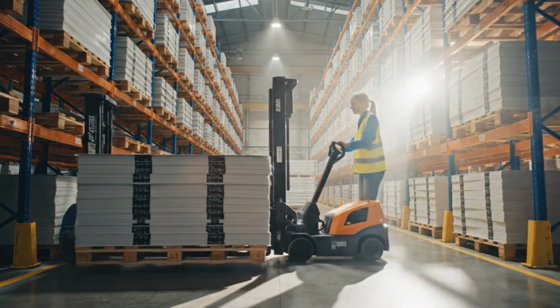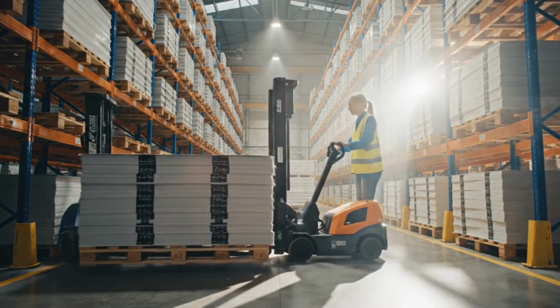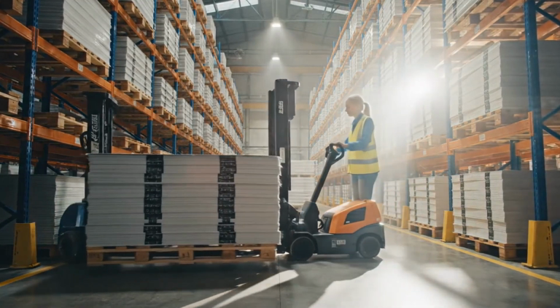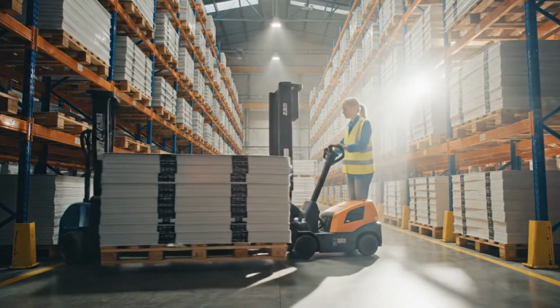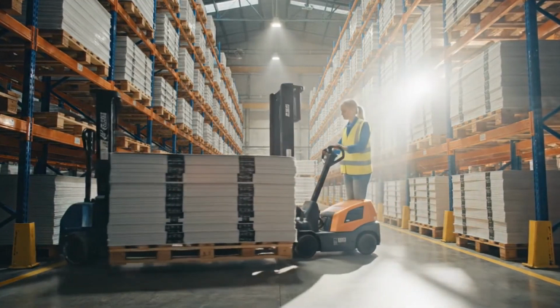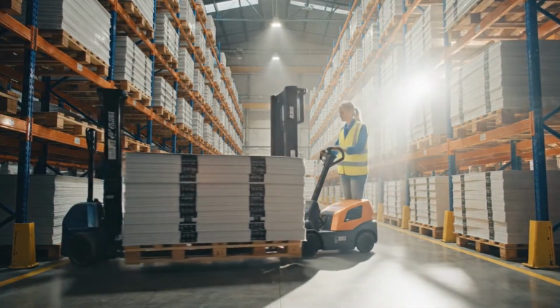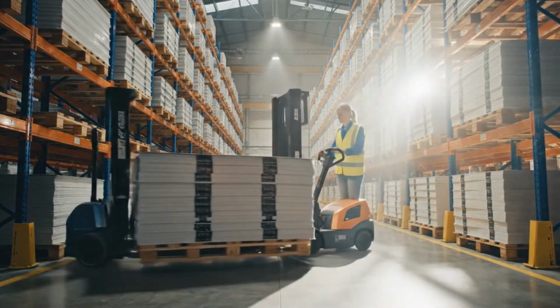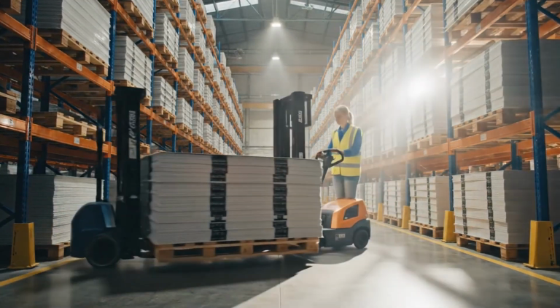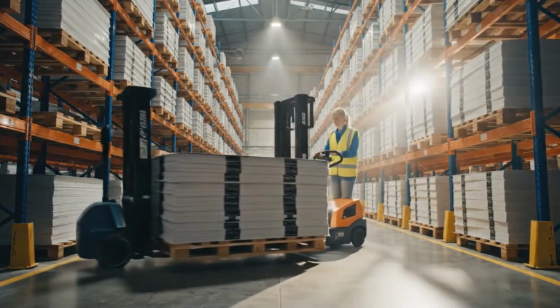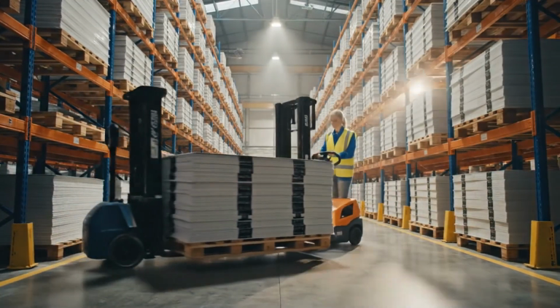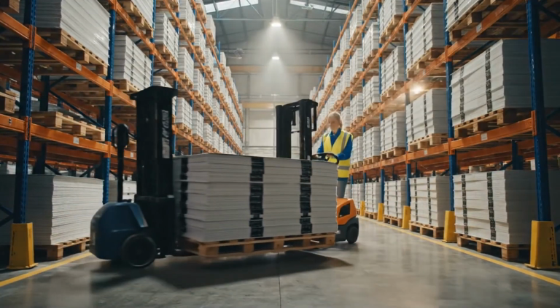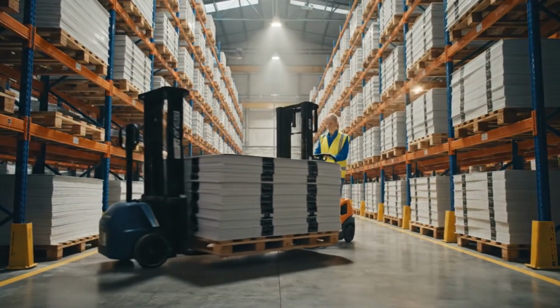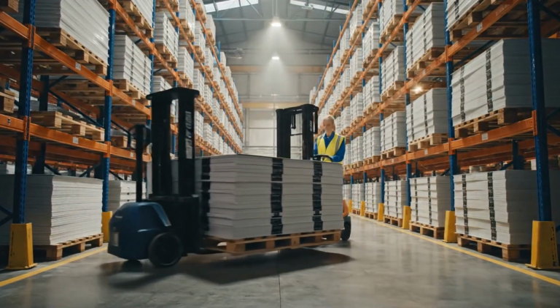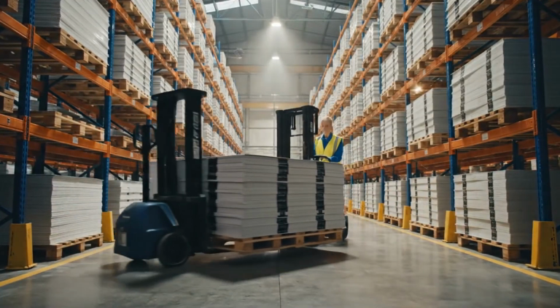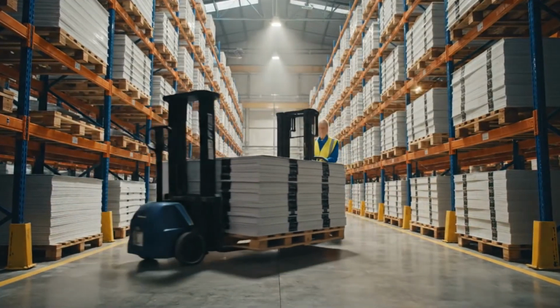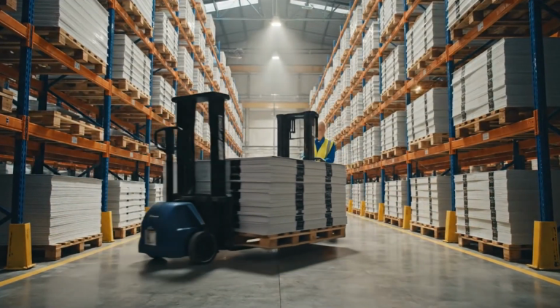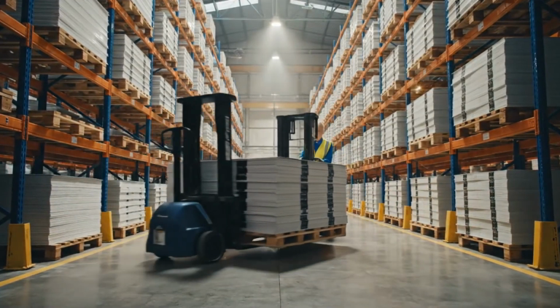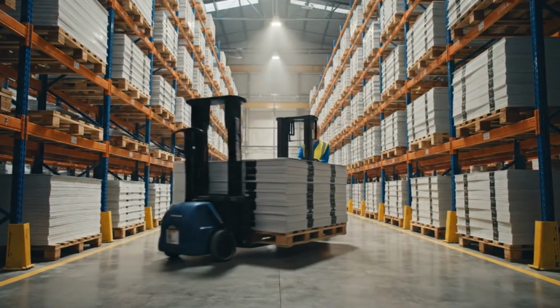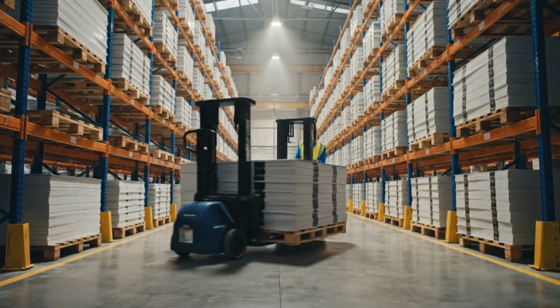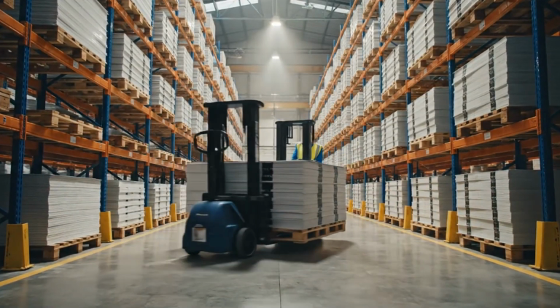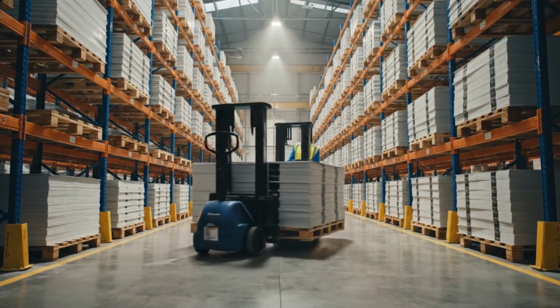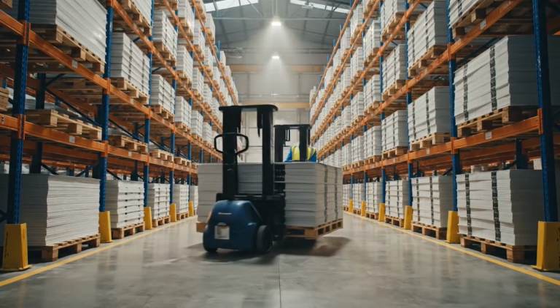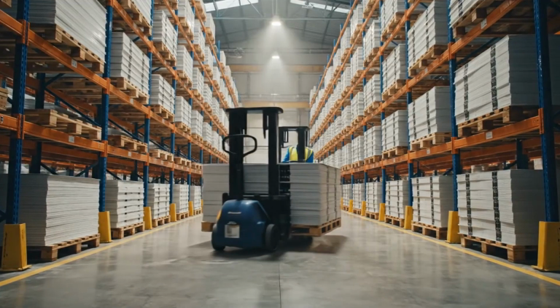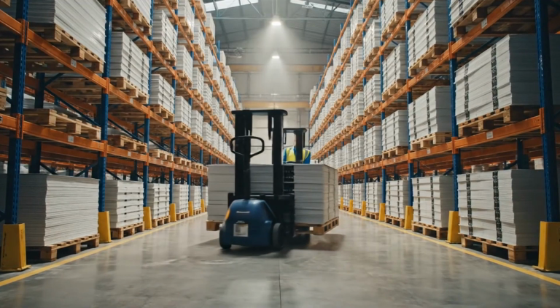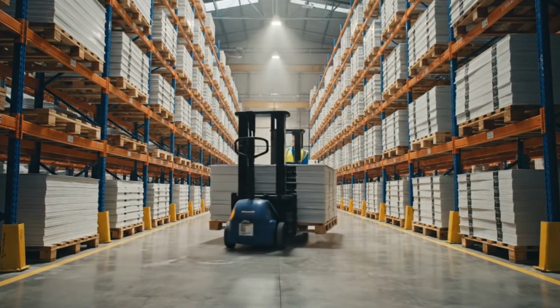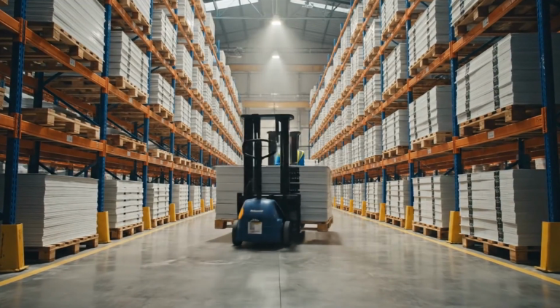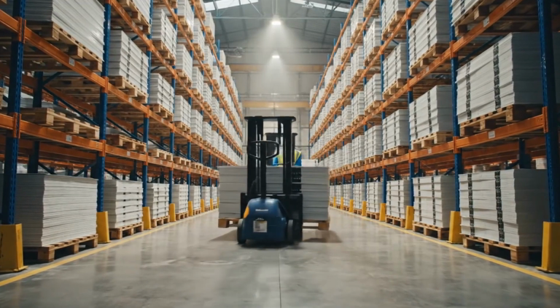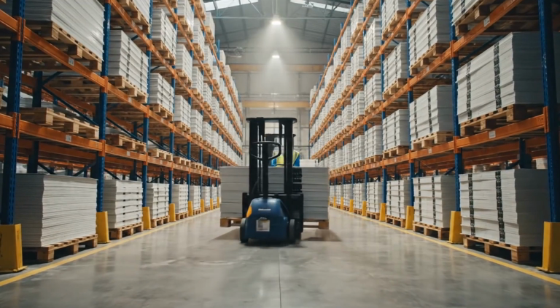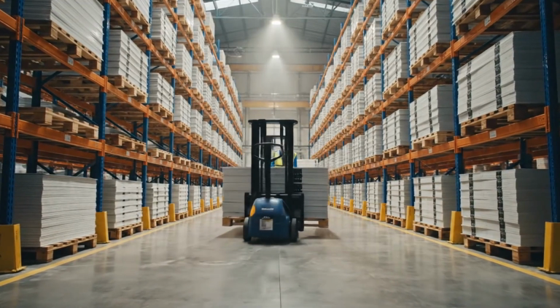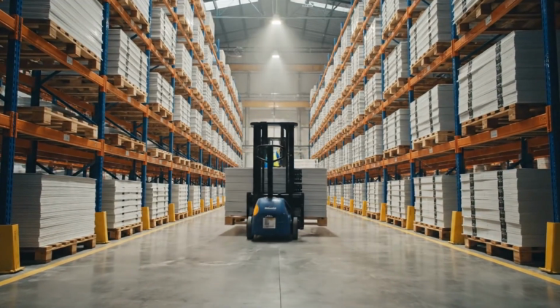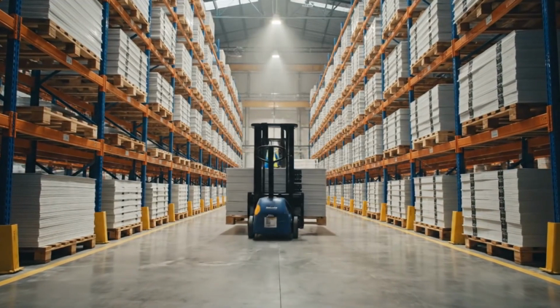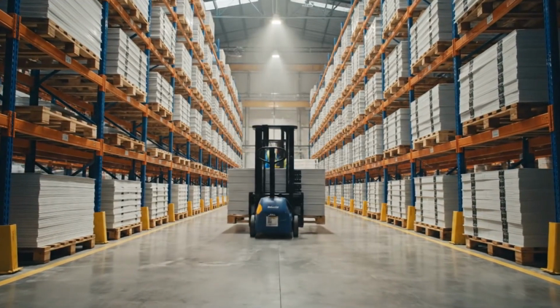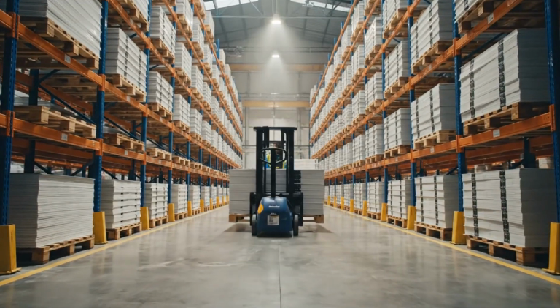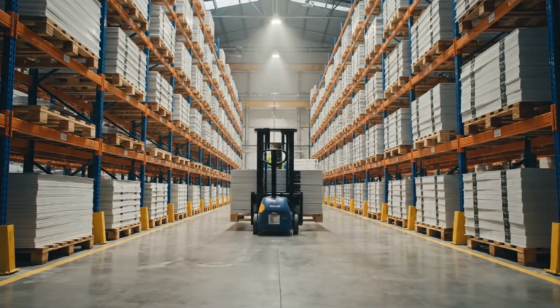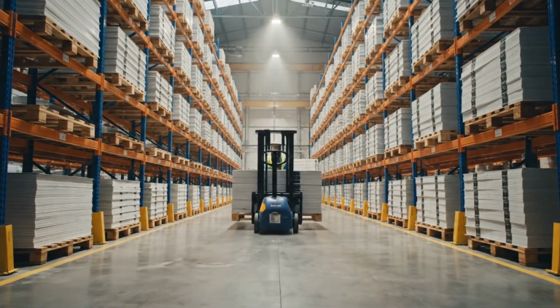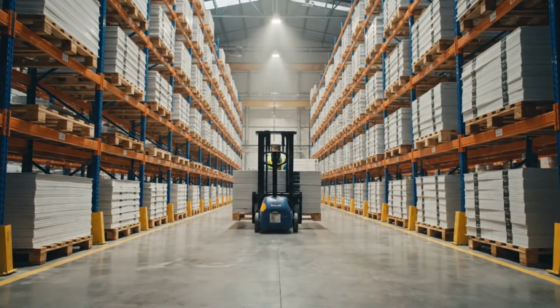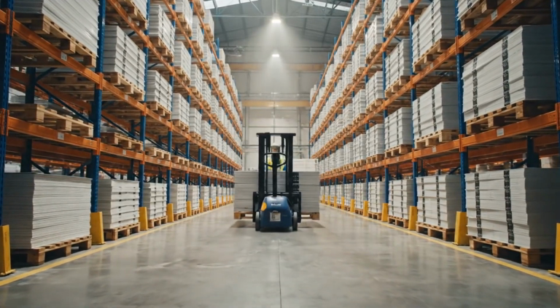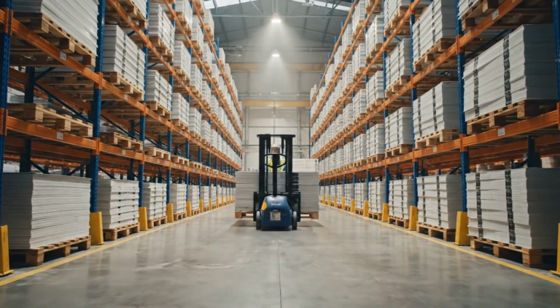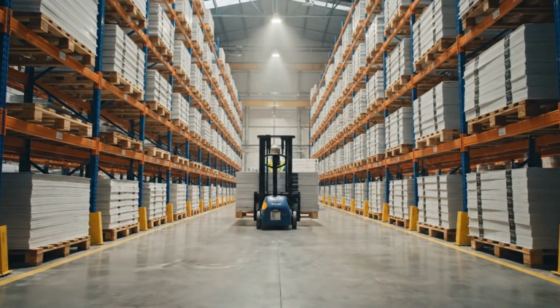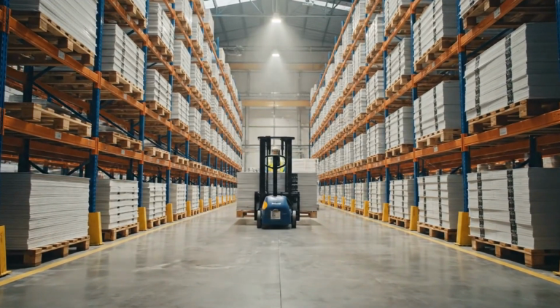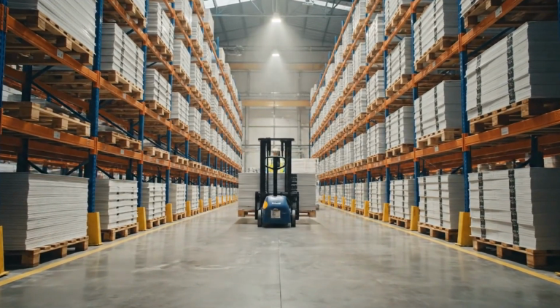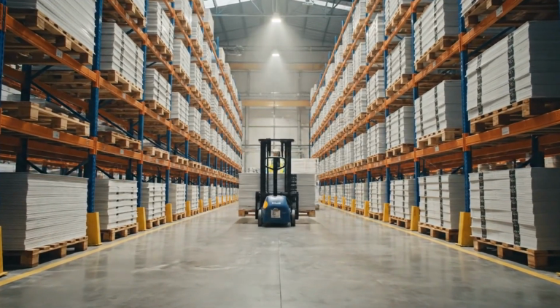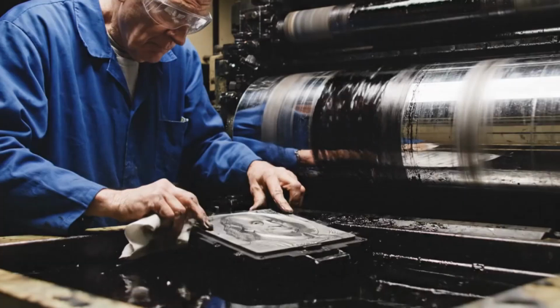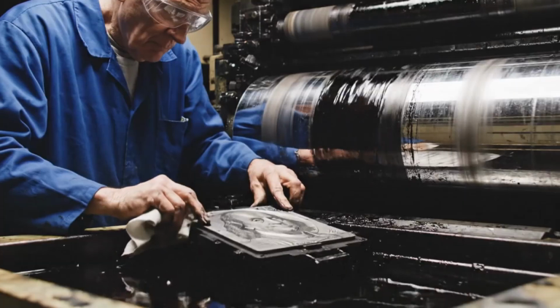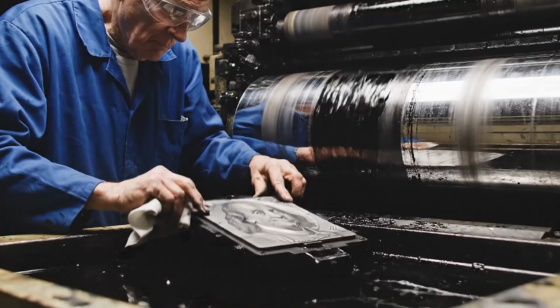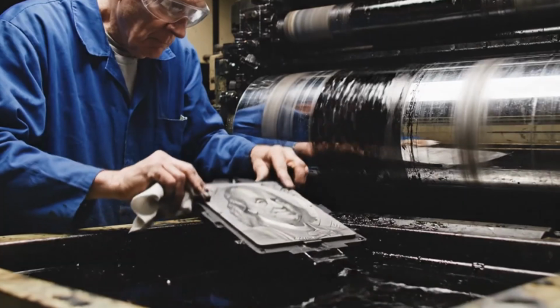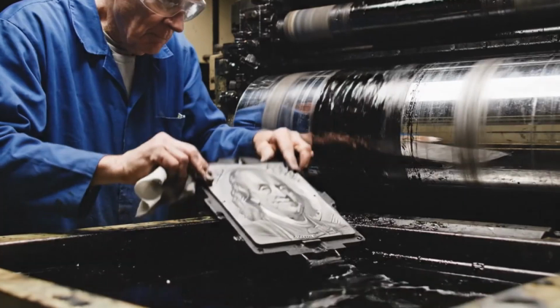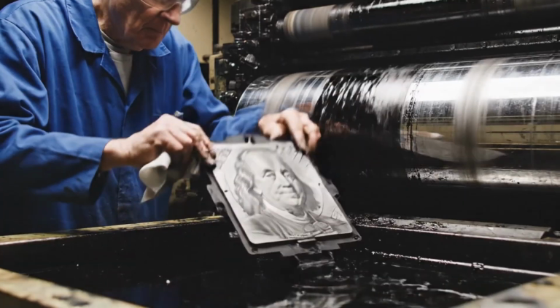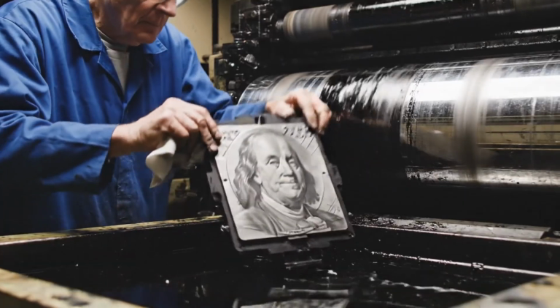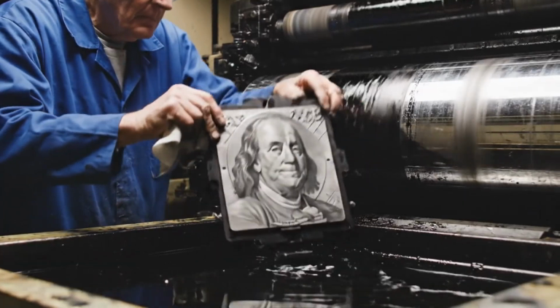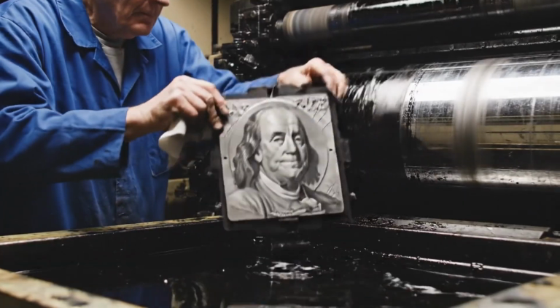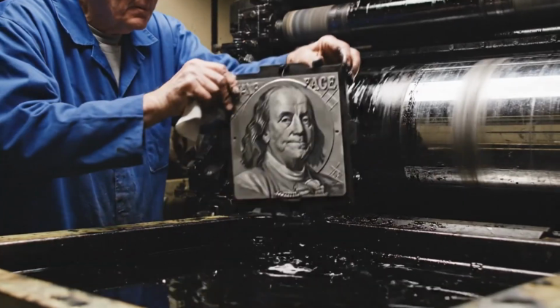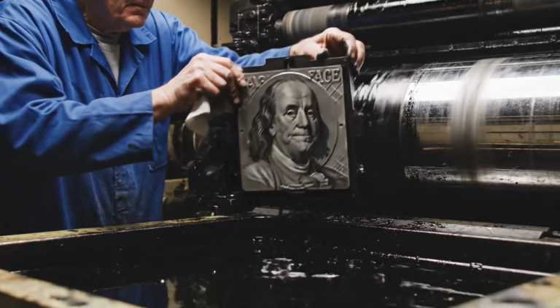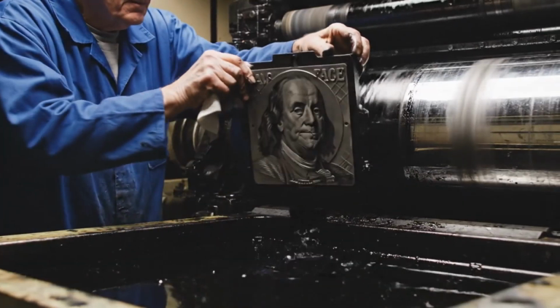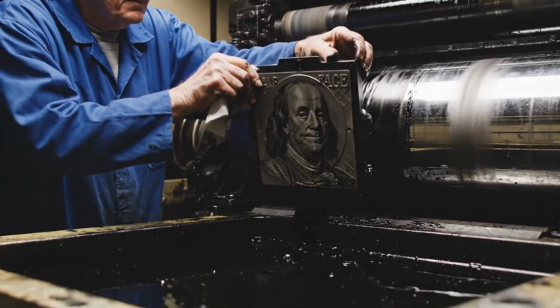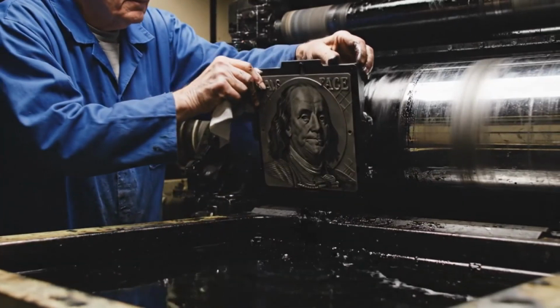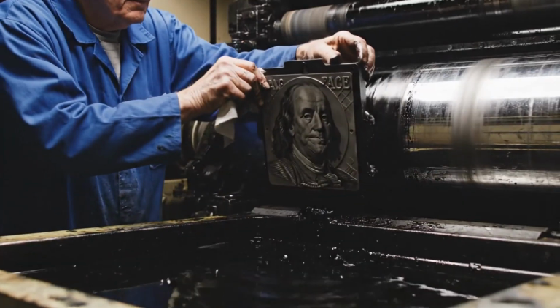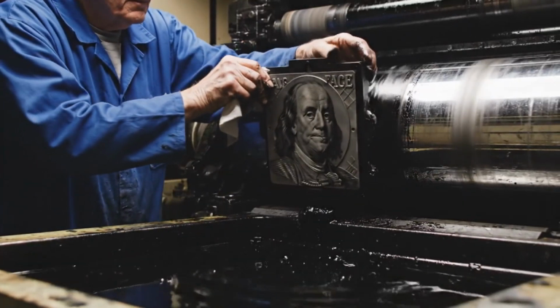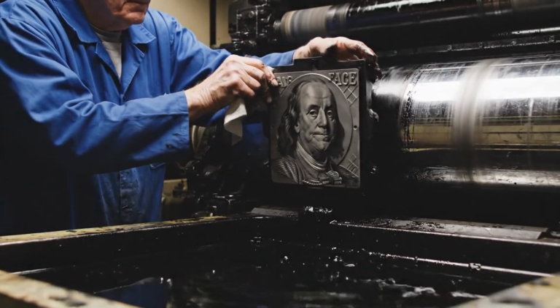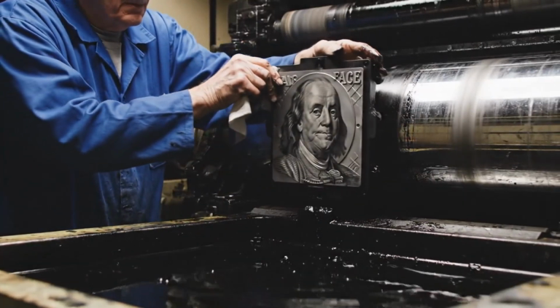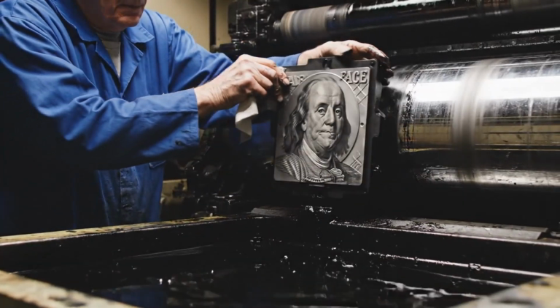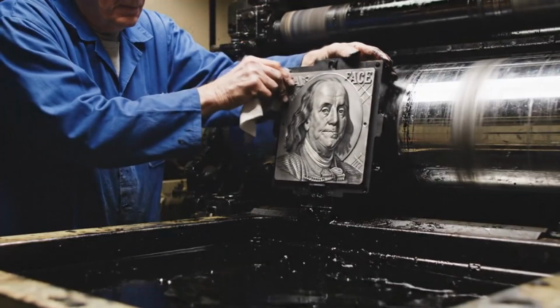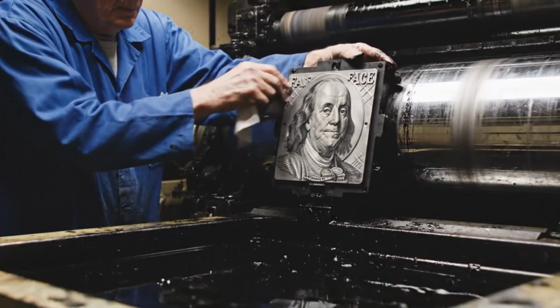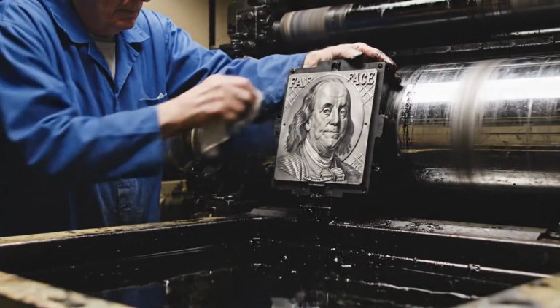Technicians install the master plates for the face of the bill, preparing to stamp the dark, intense portrait of Benjamin Franklin.